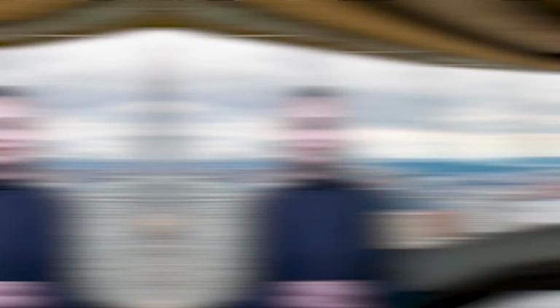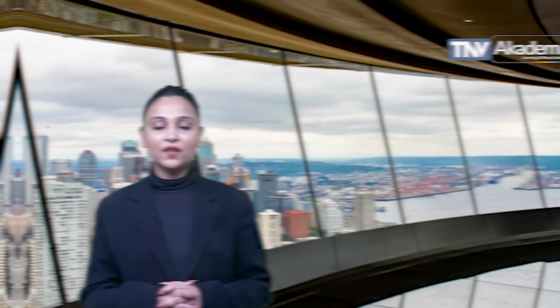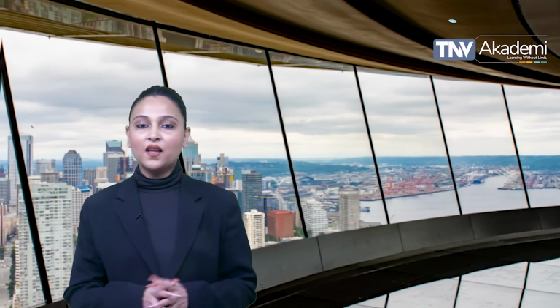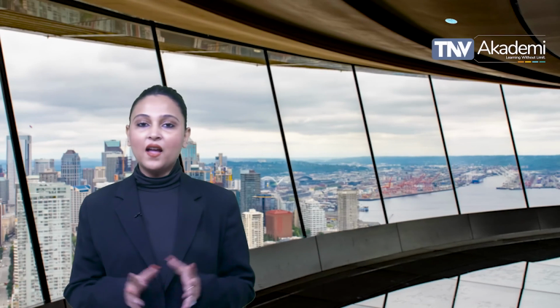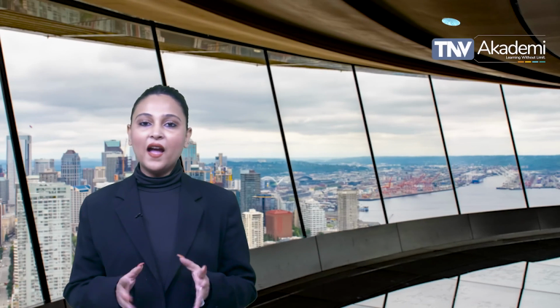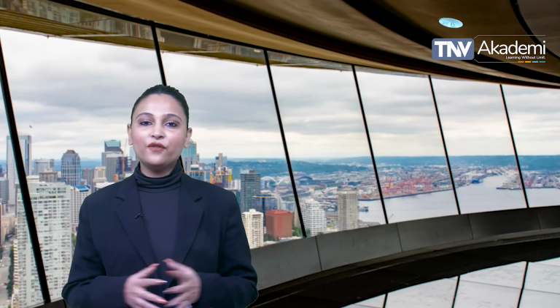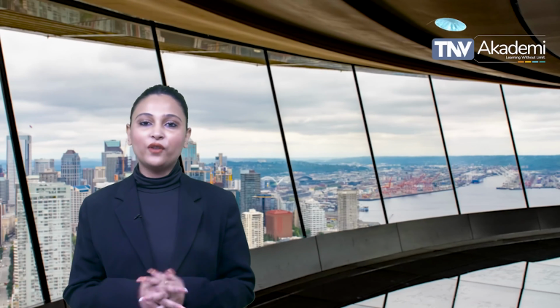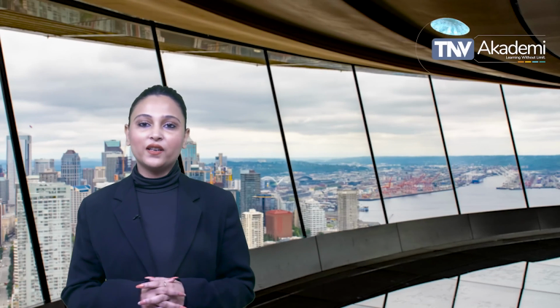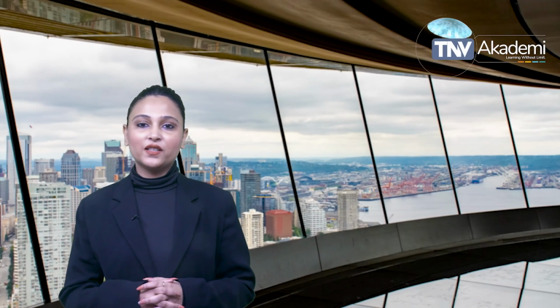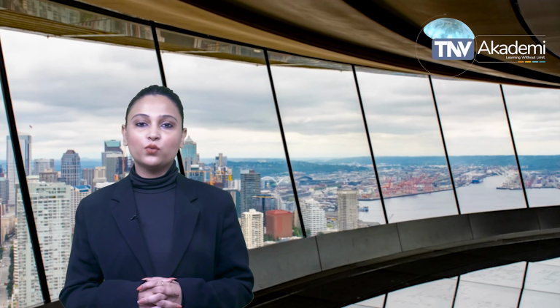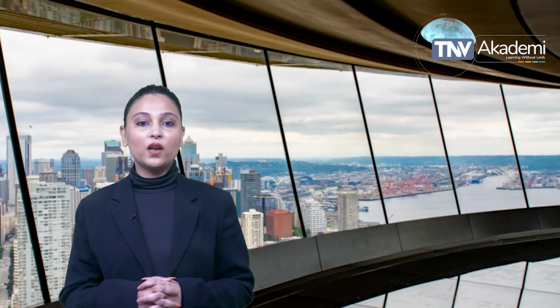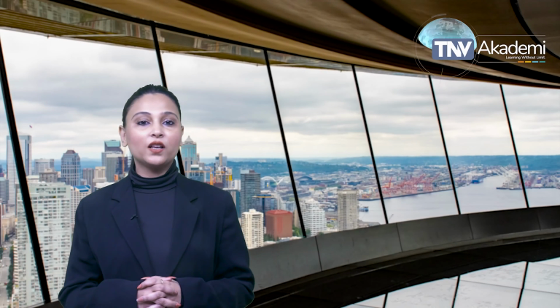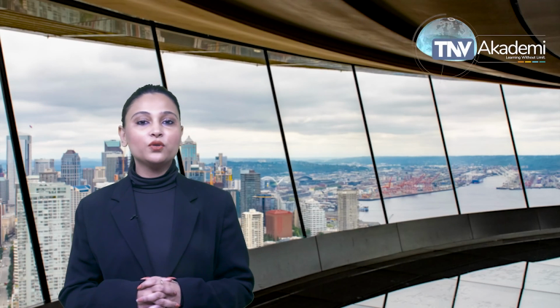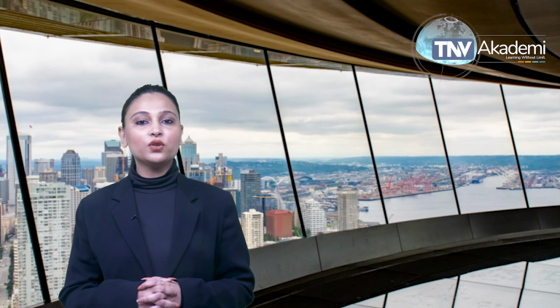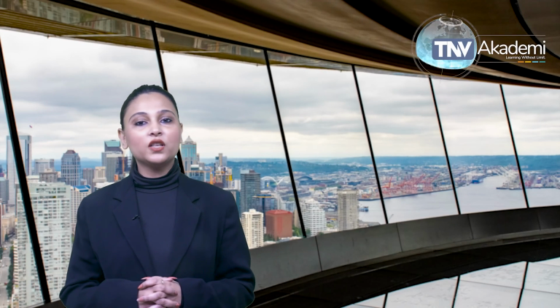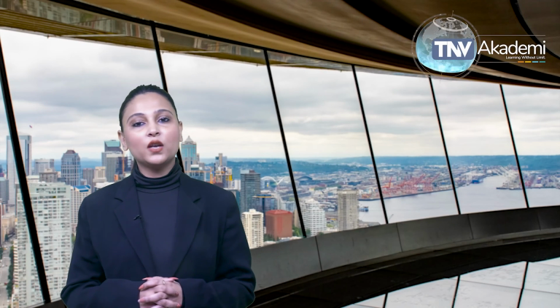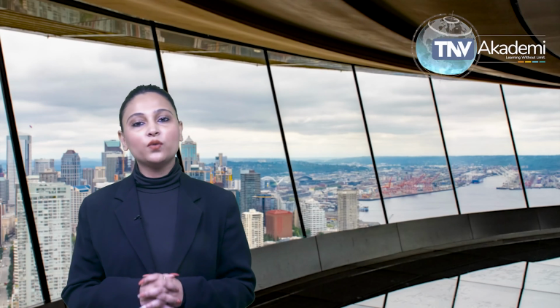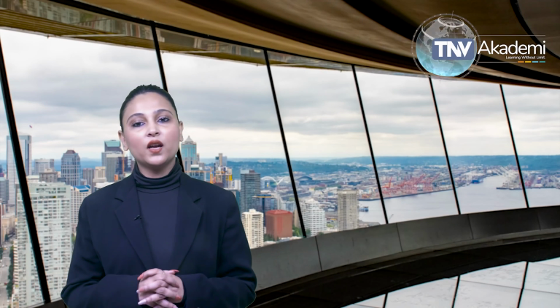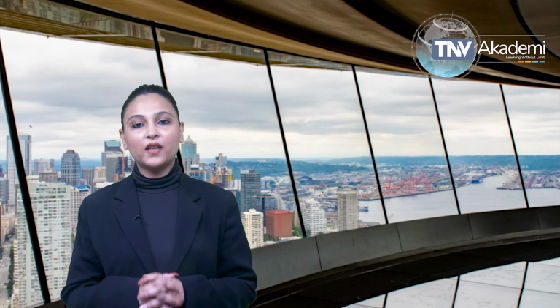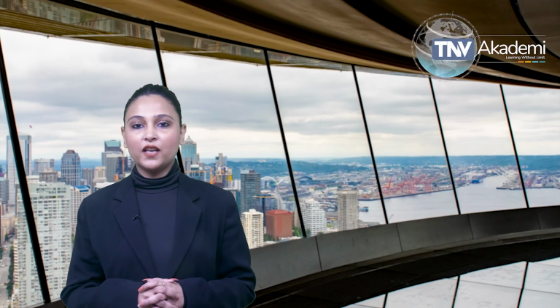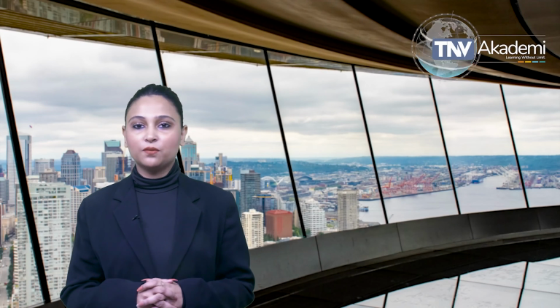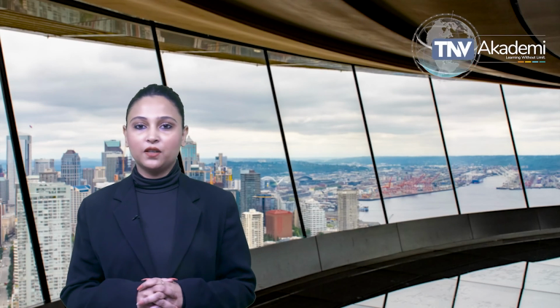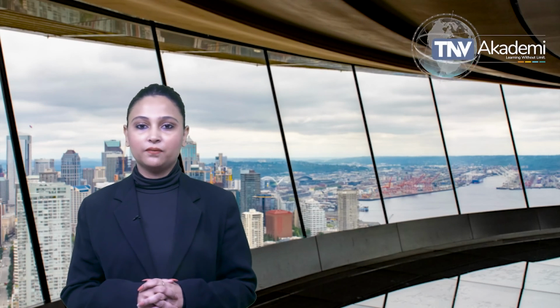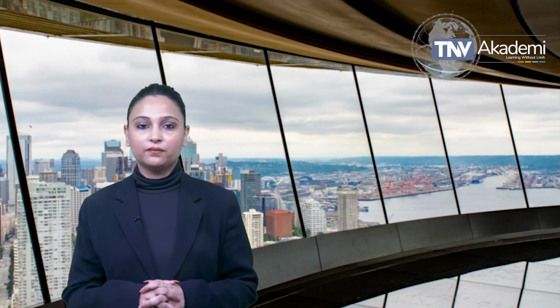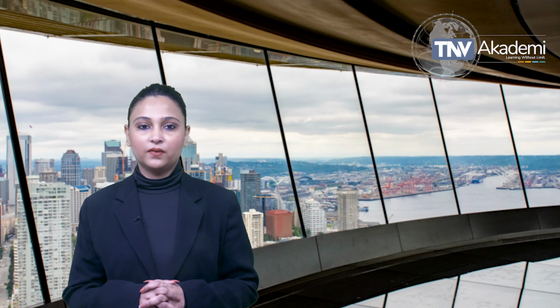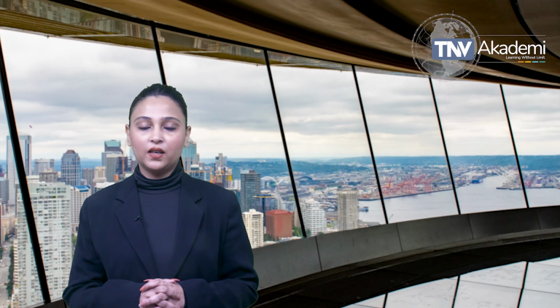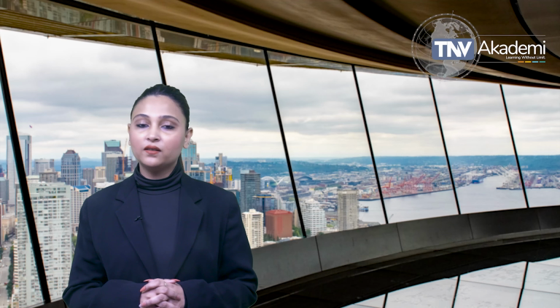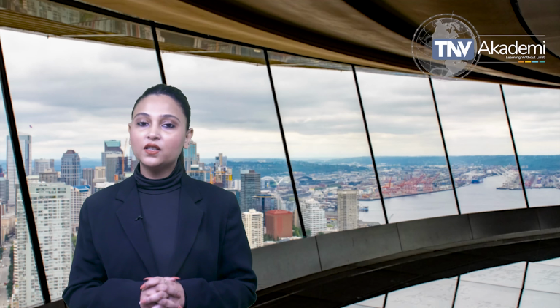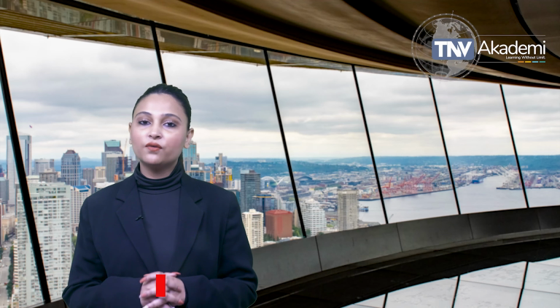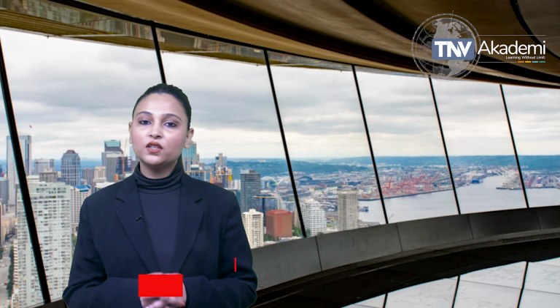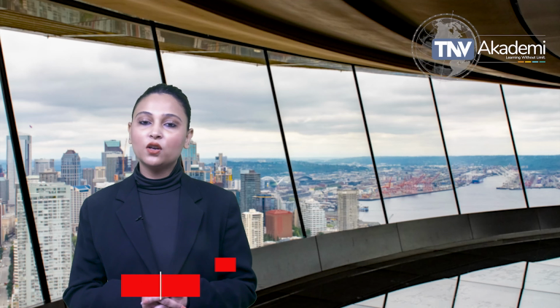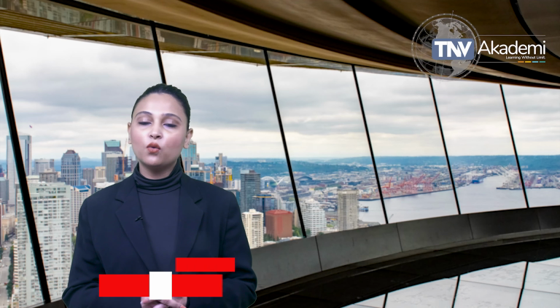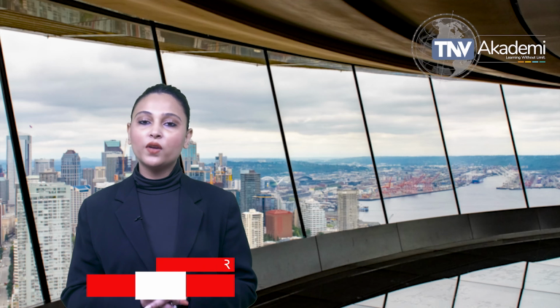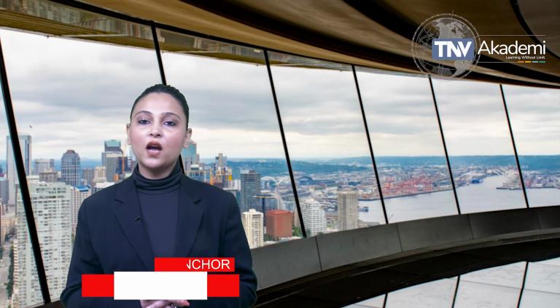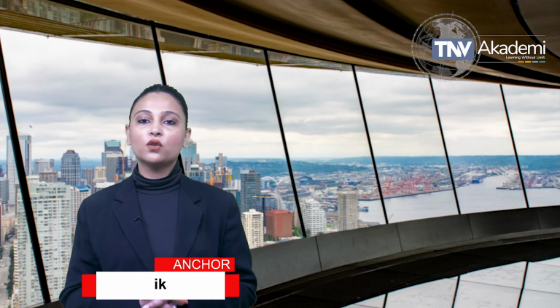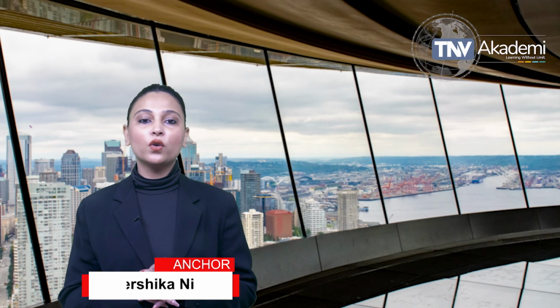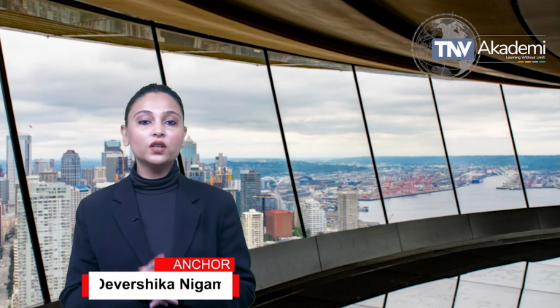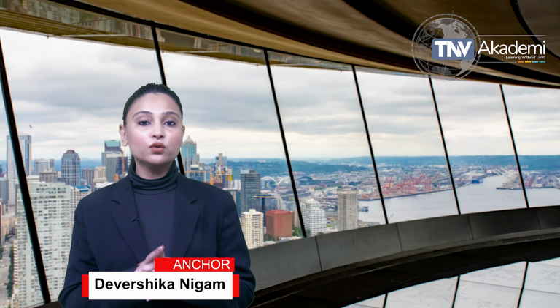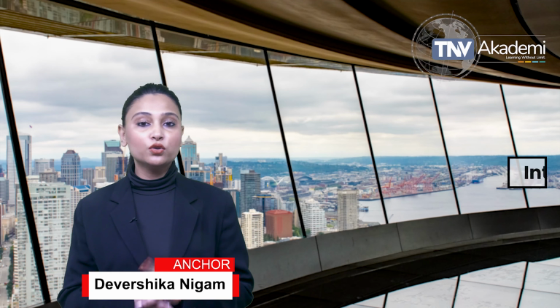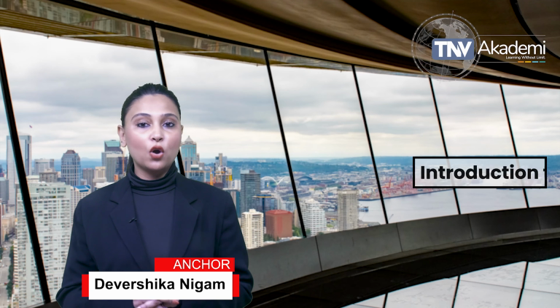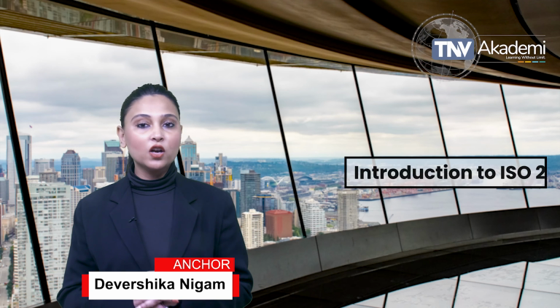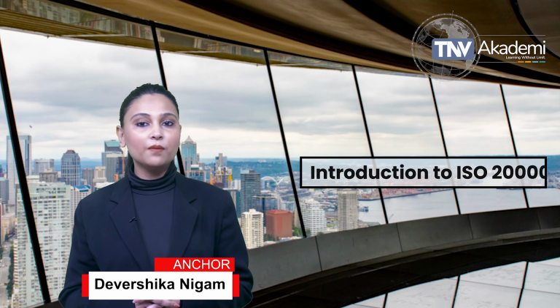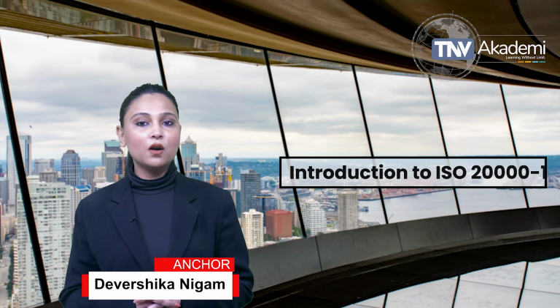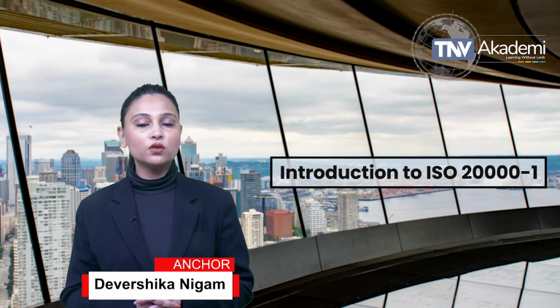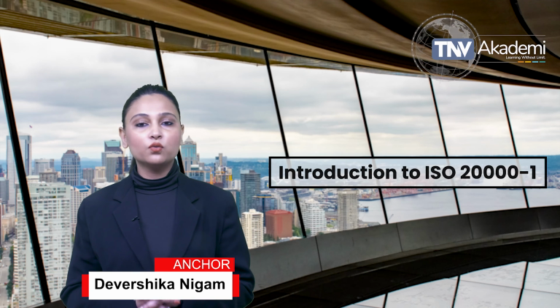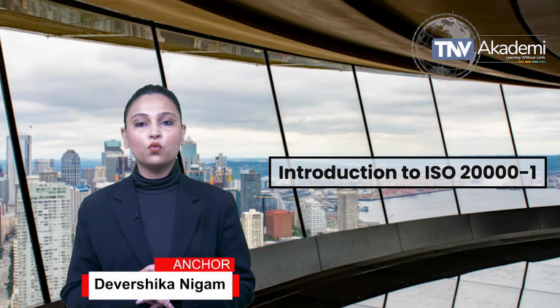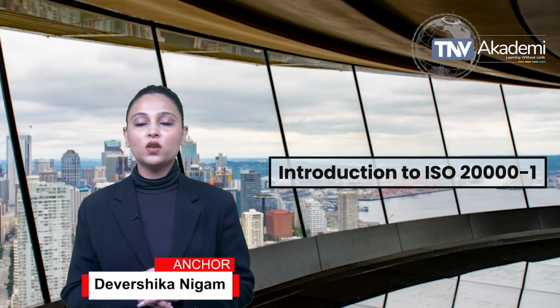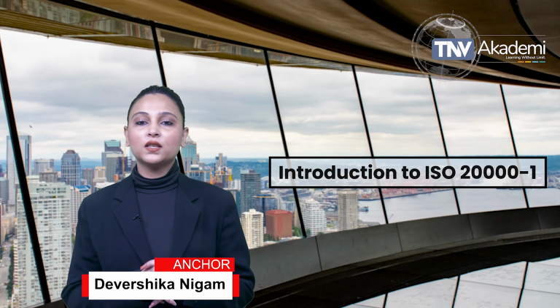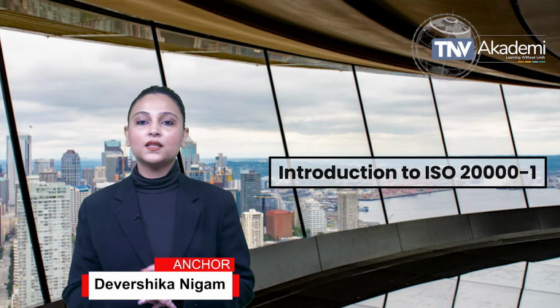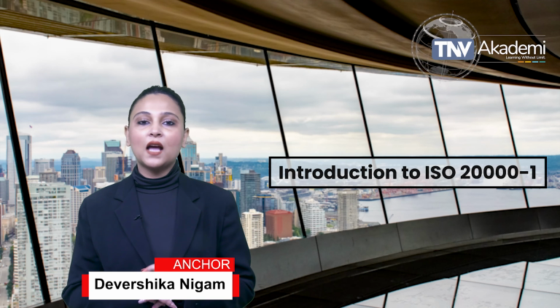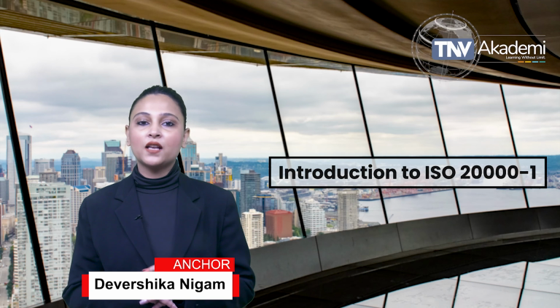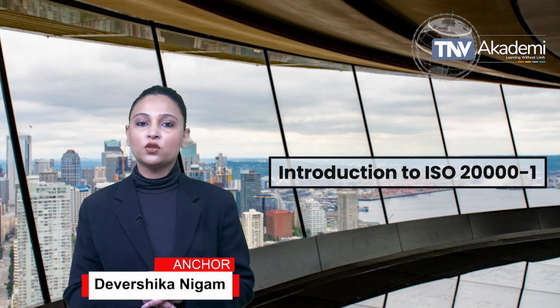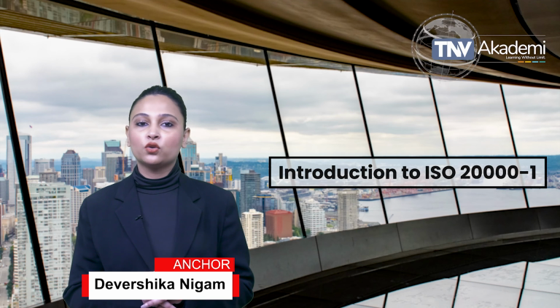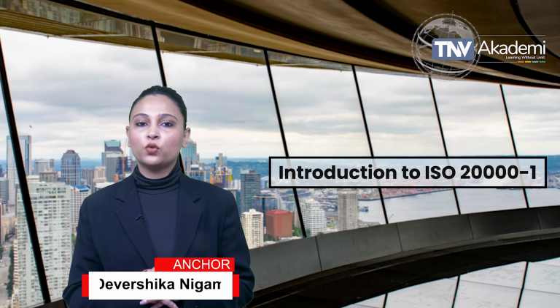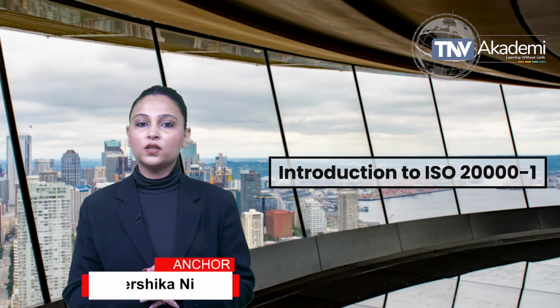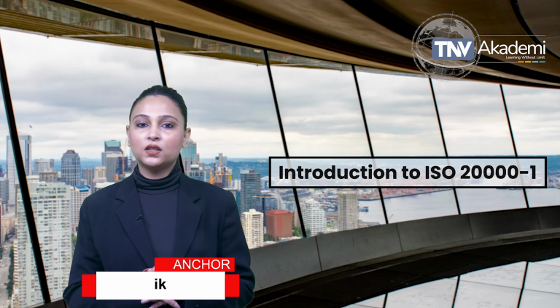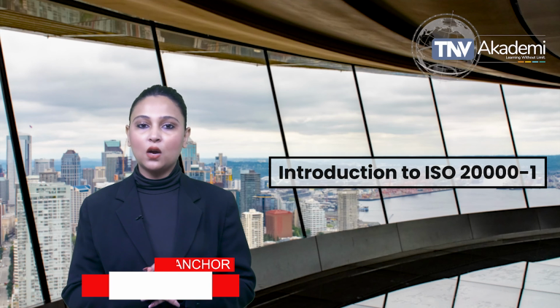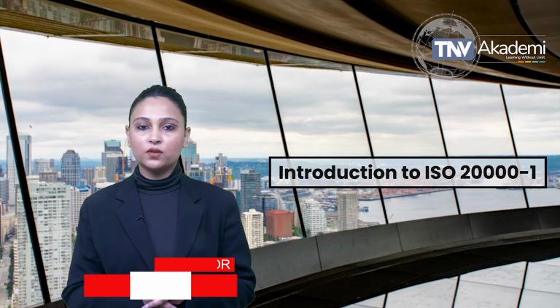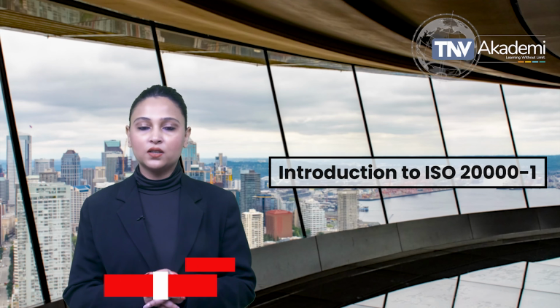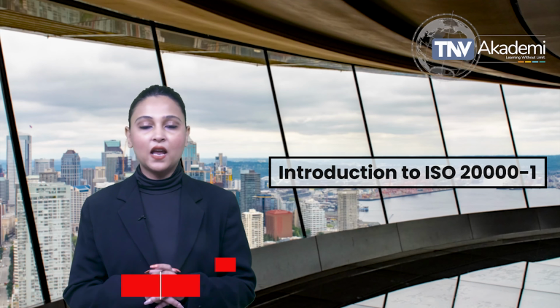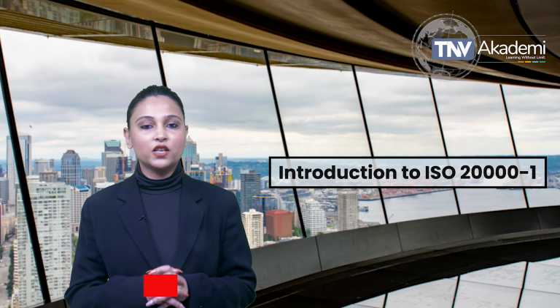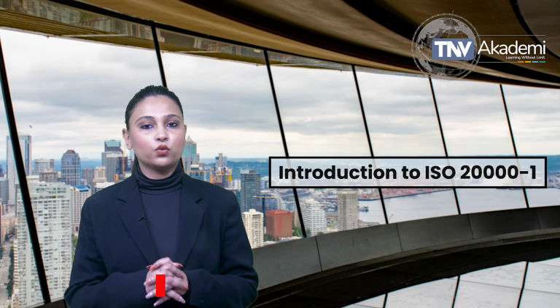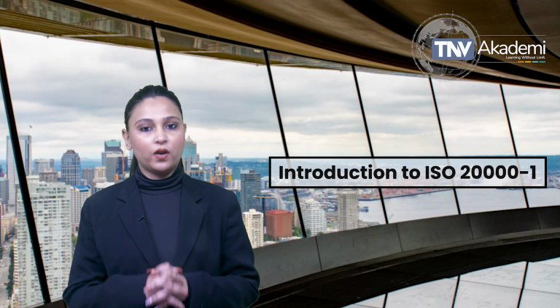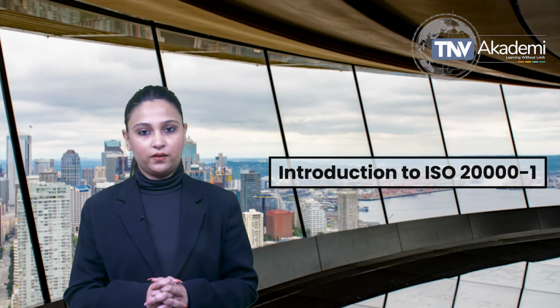Hi friends, welcome to TNV Academy. In this video, we are going to talk about what is ISO 20000-1.